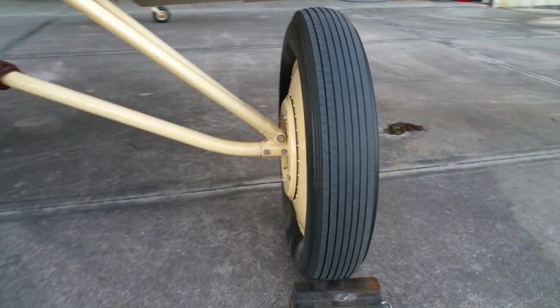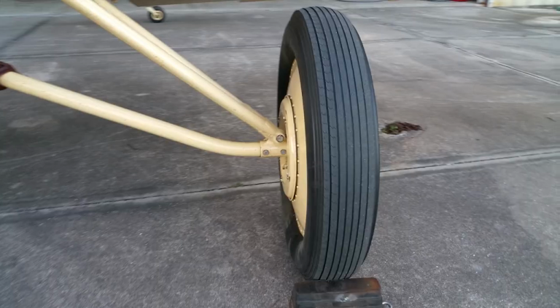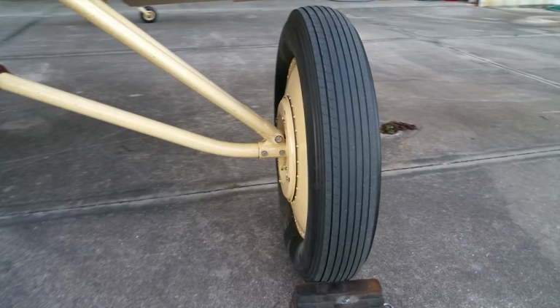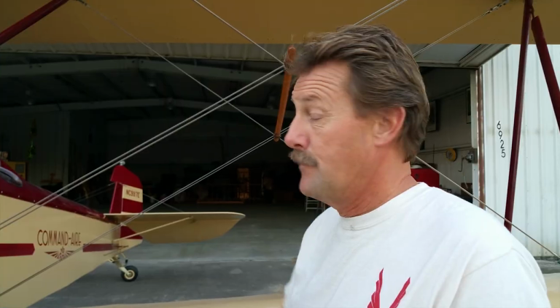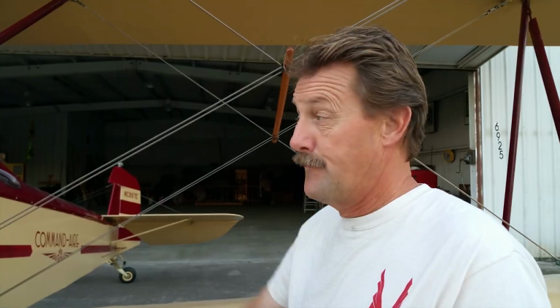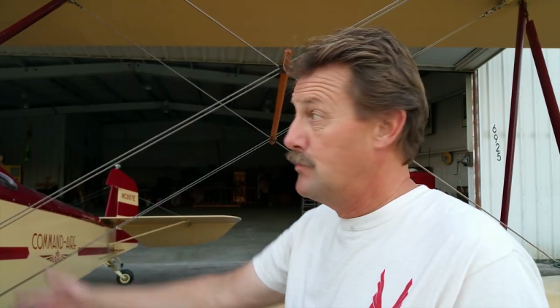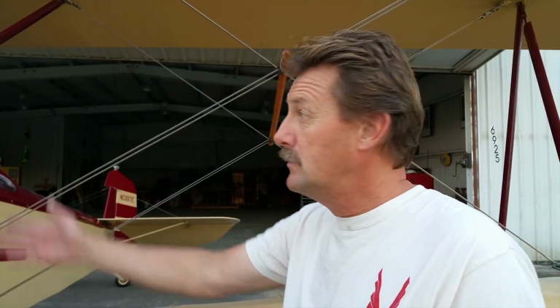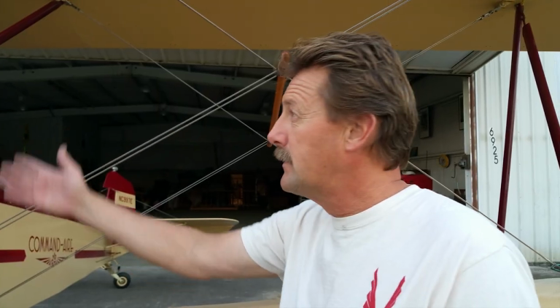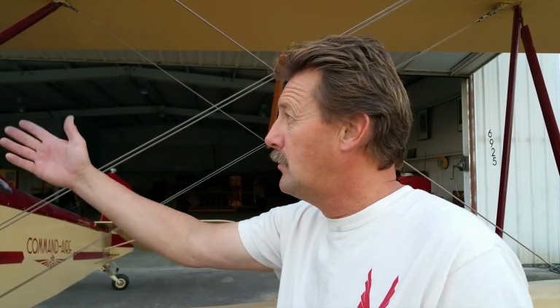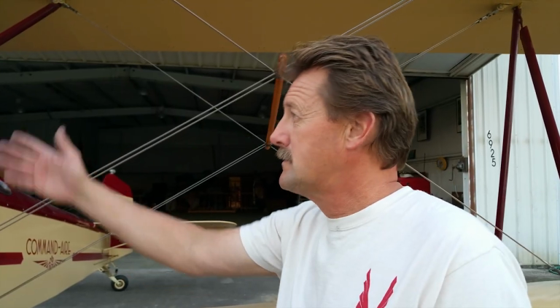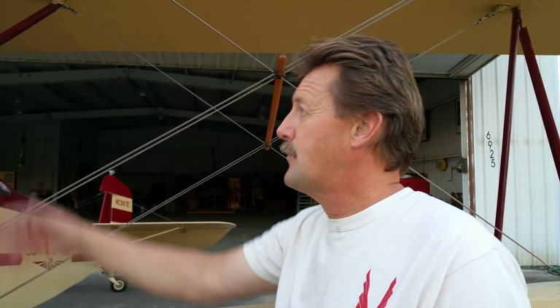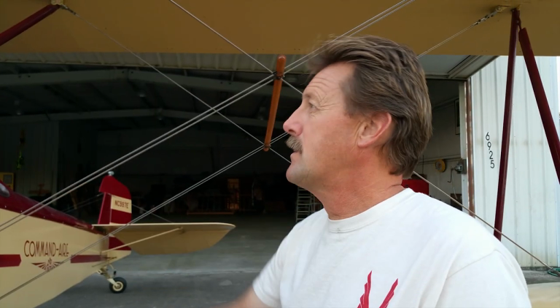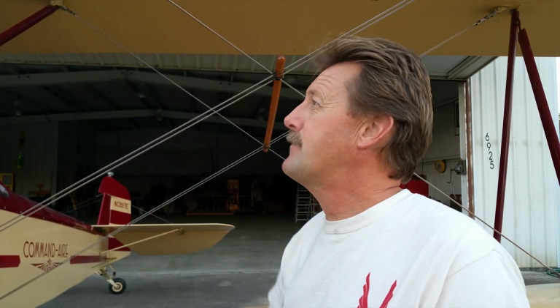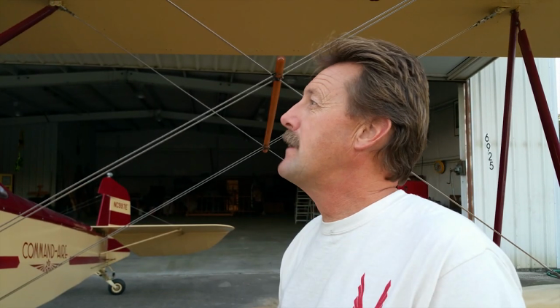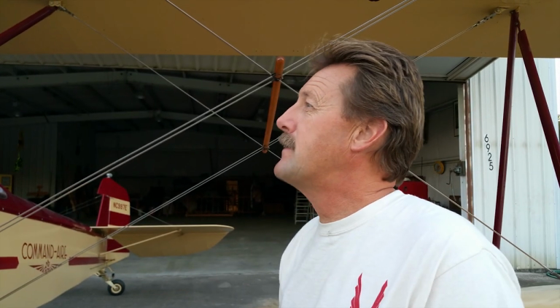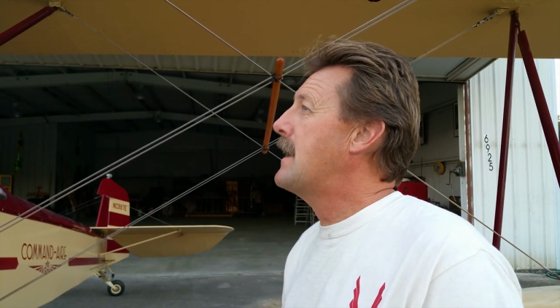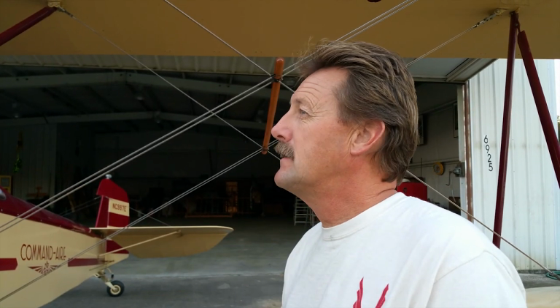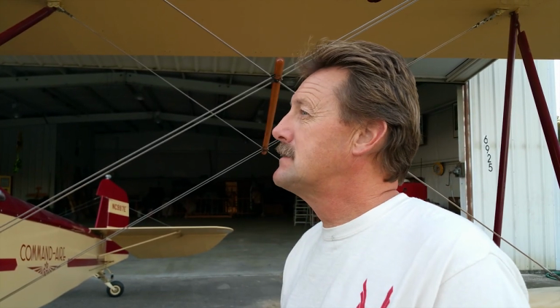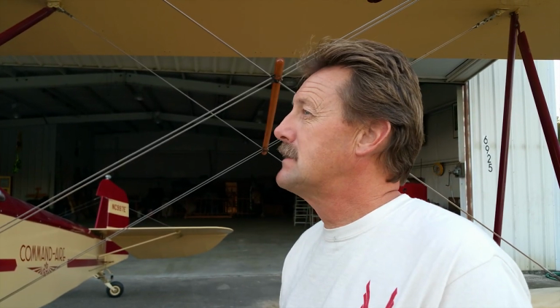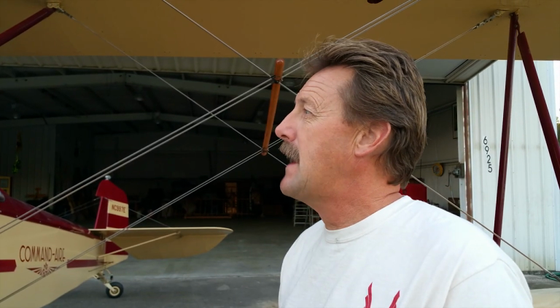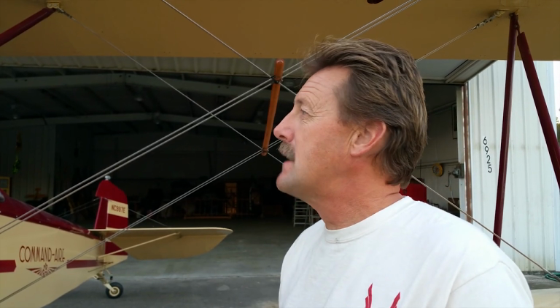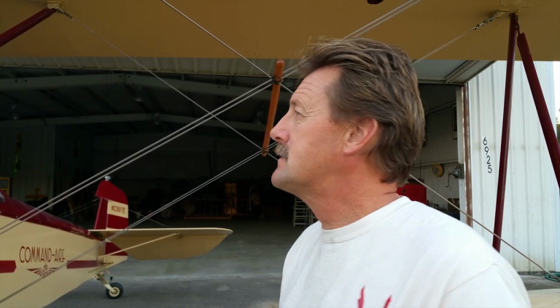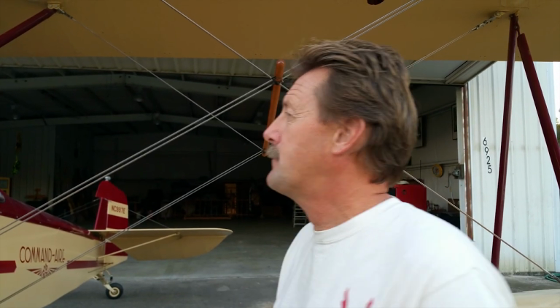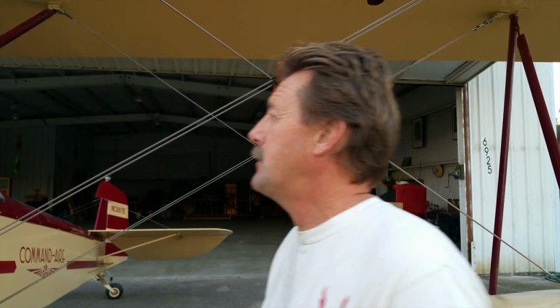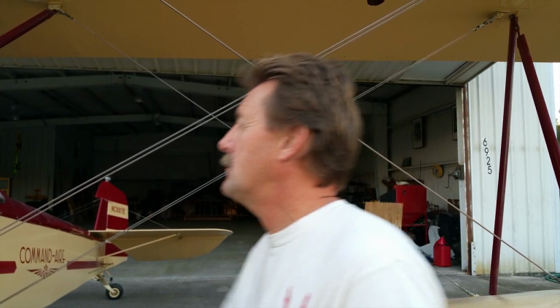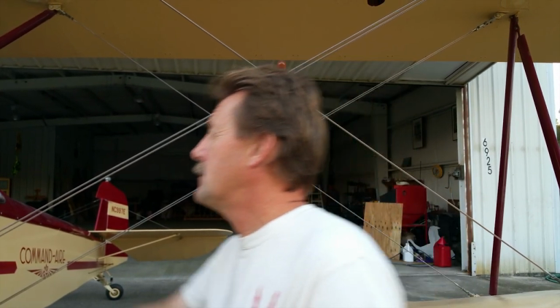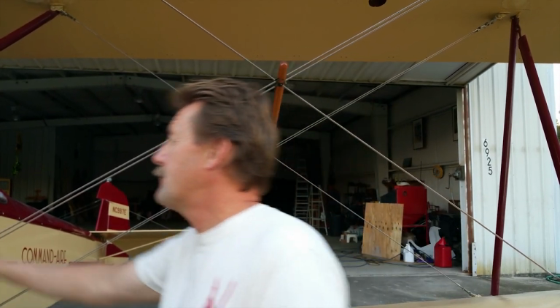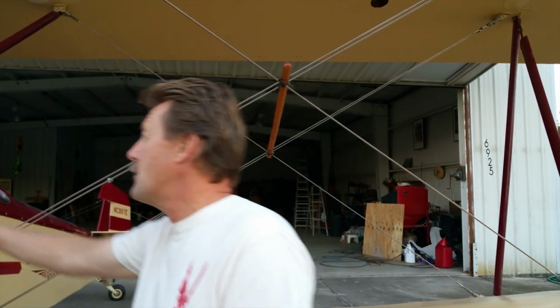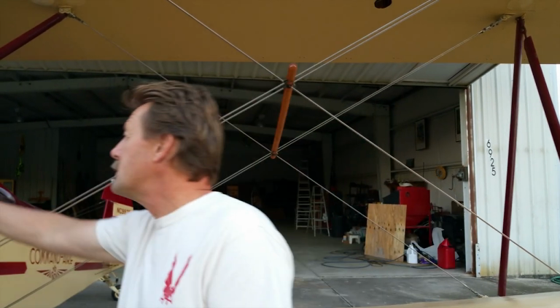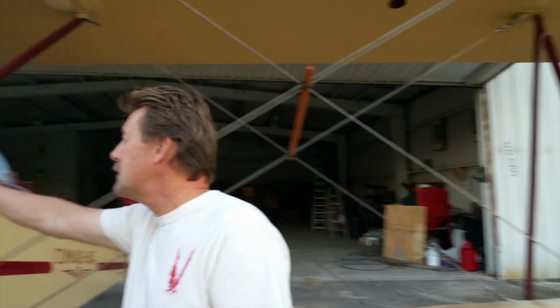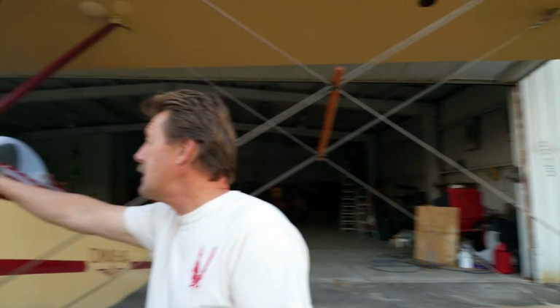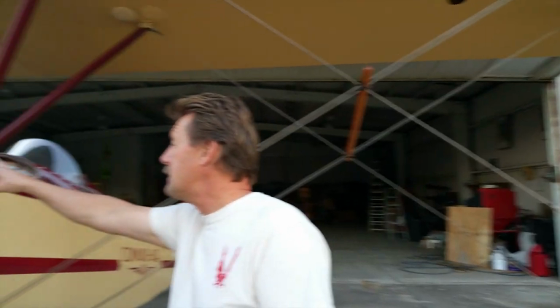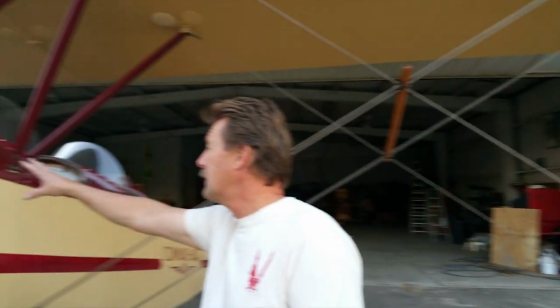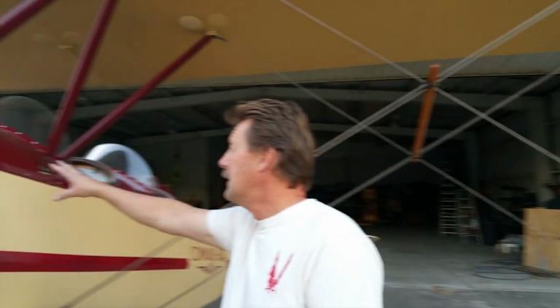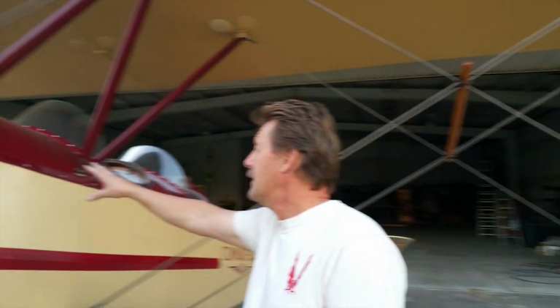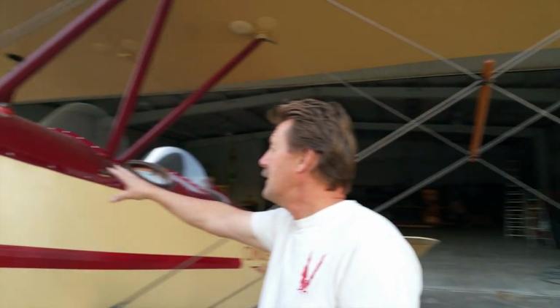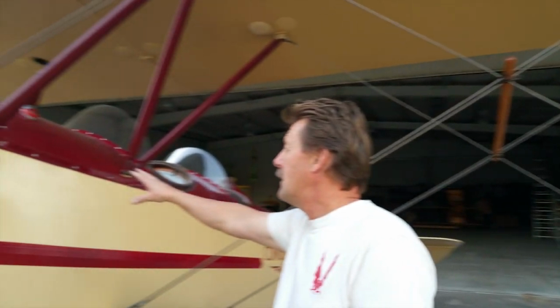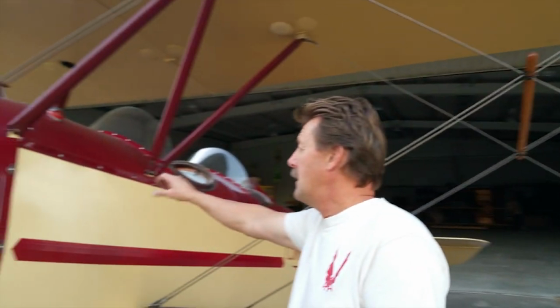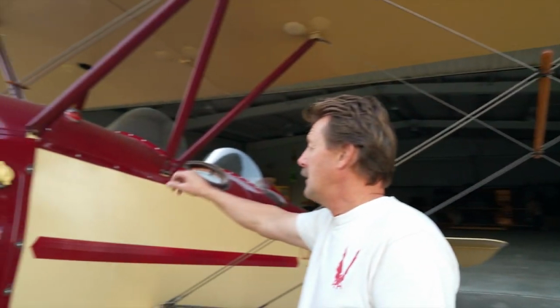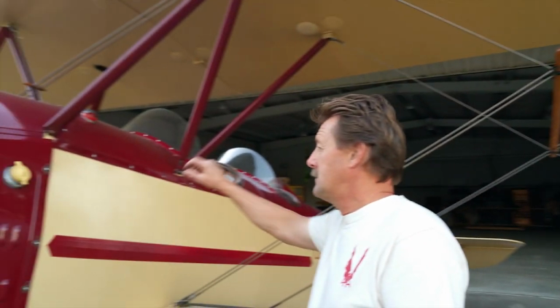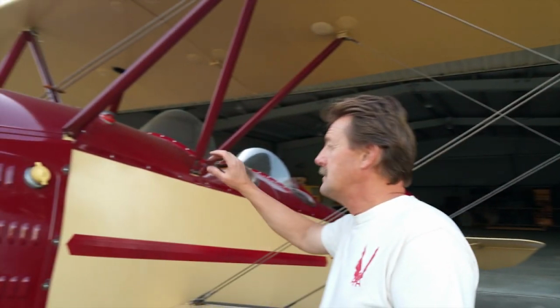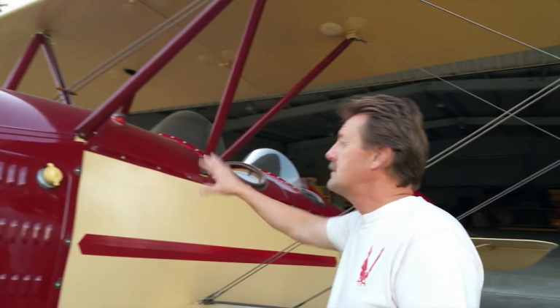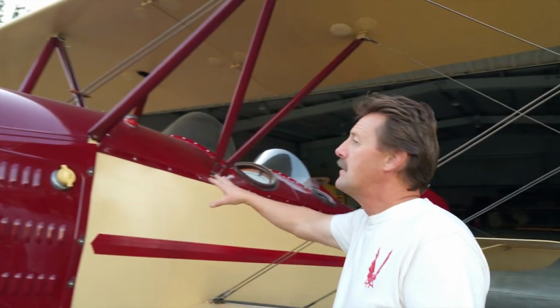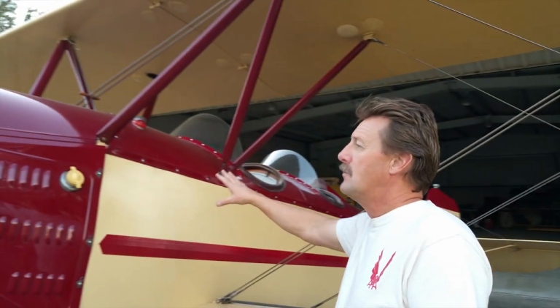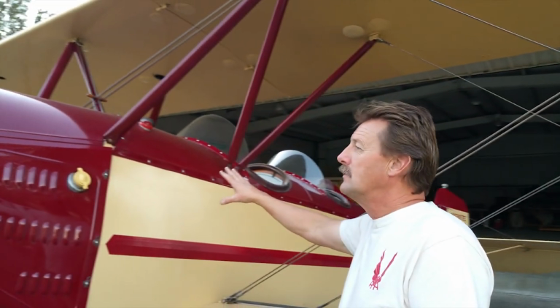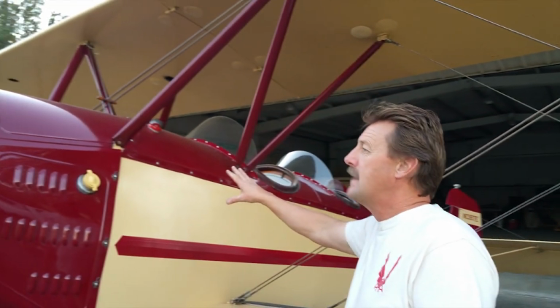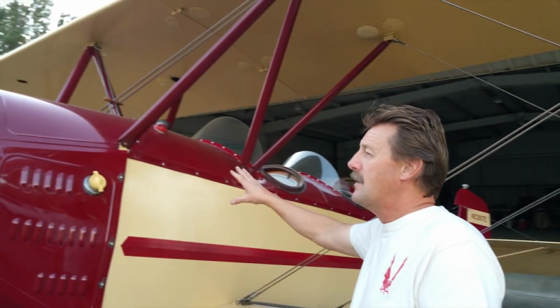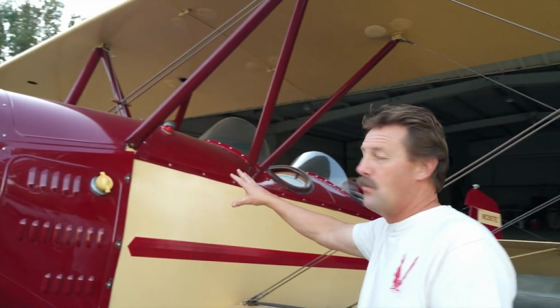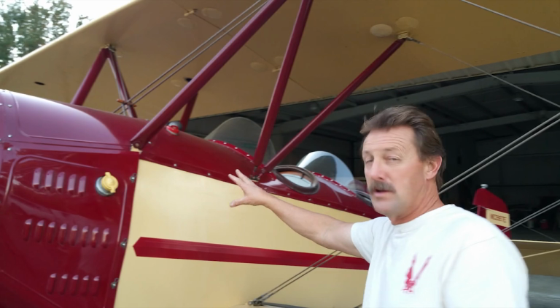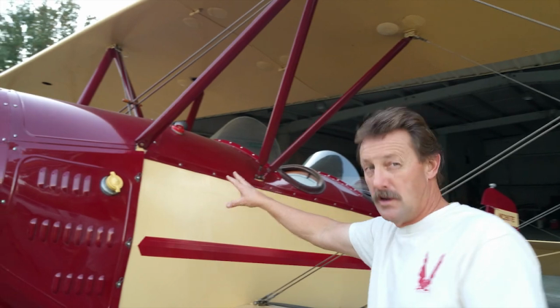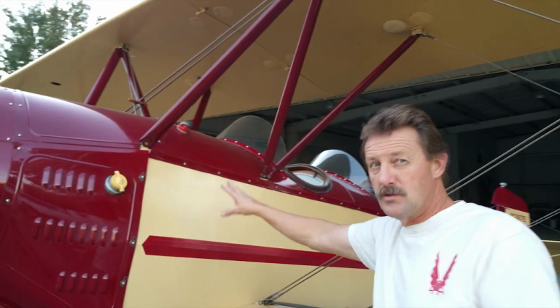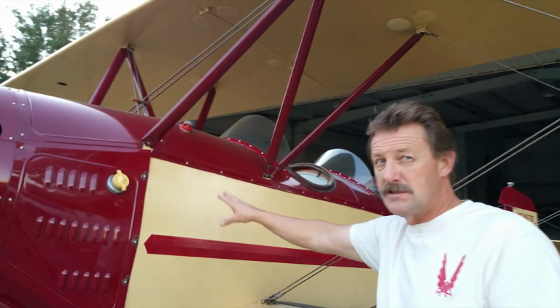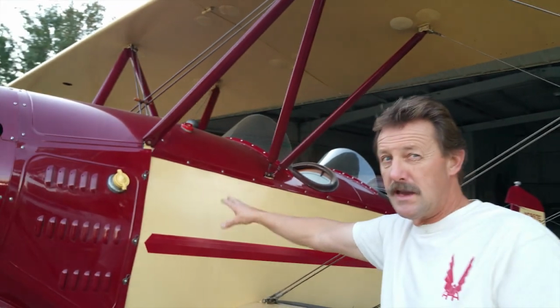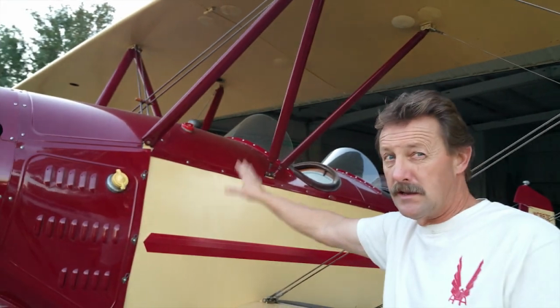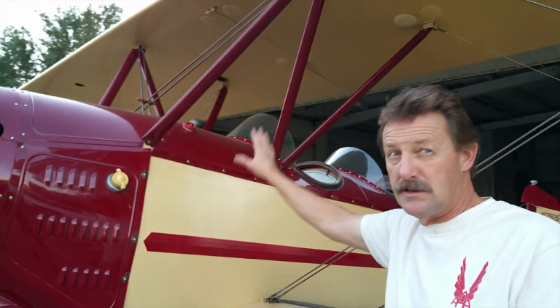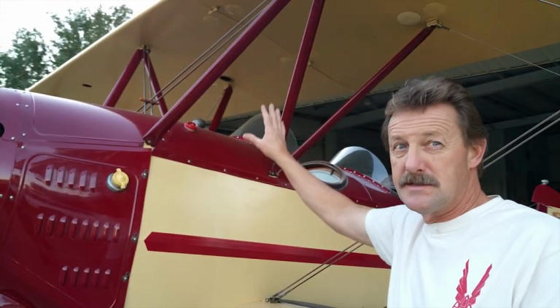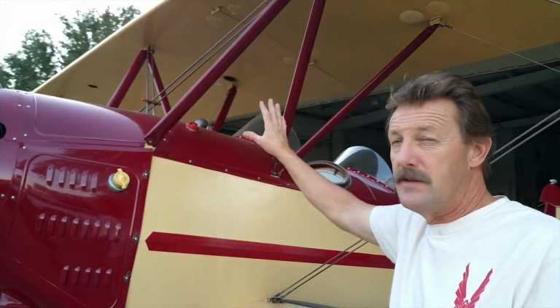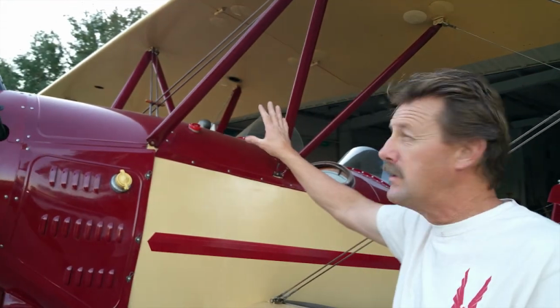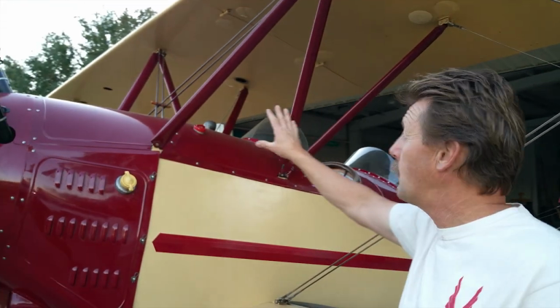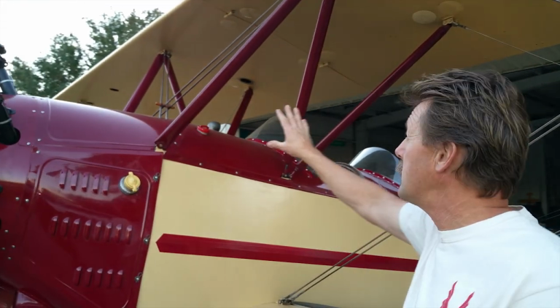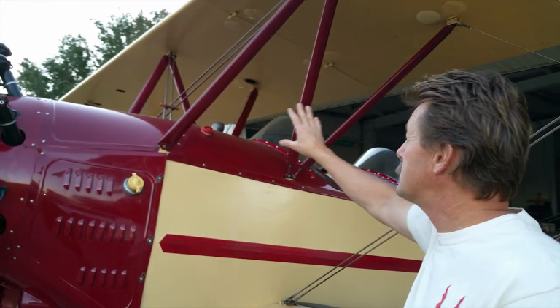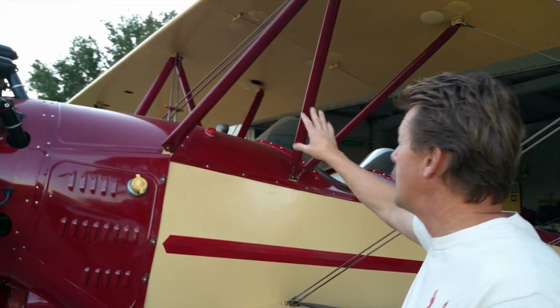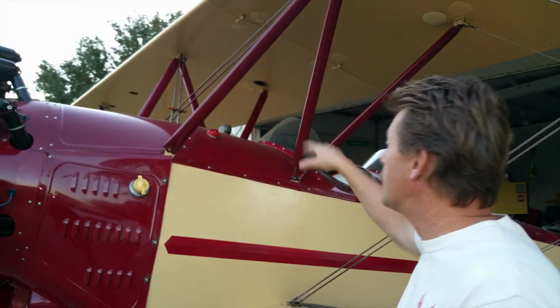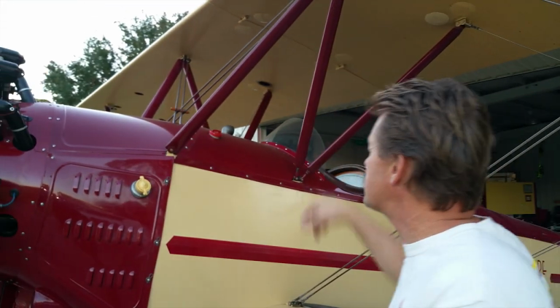The fuel — it holds 45 gallons of gas up here in the front tank. It only has one nose tank; it doesn't have any wing tanks.